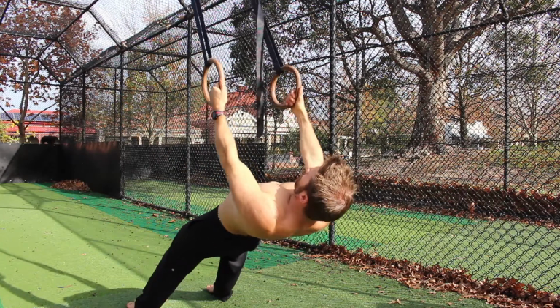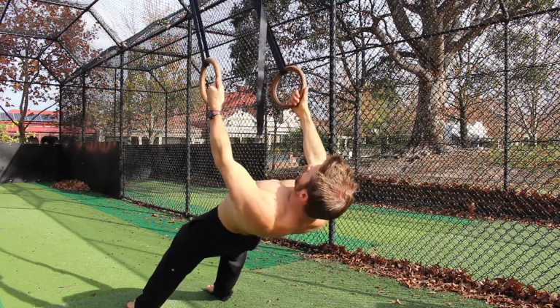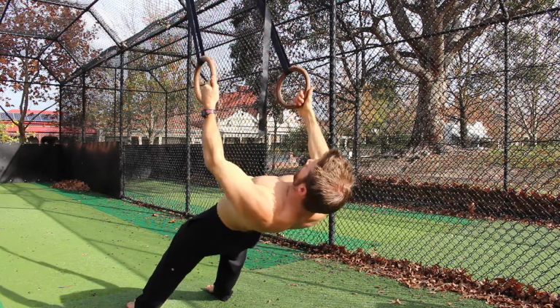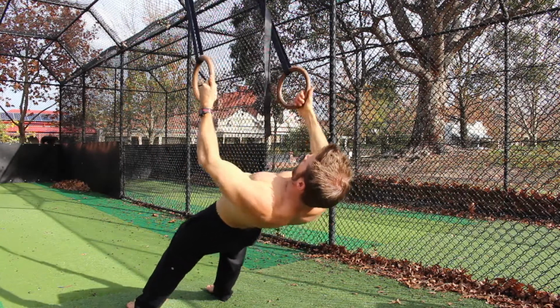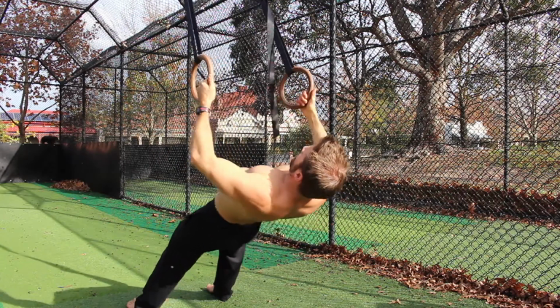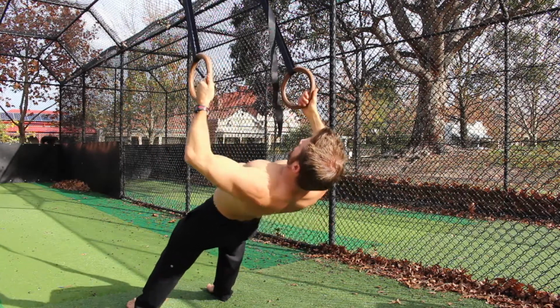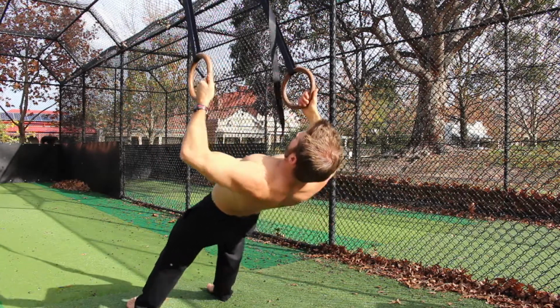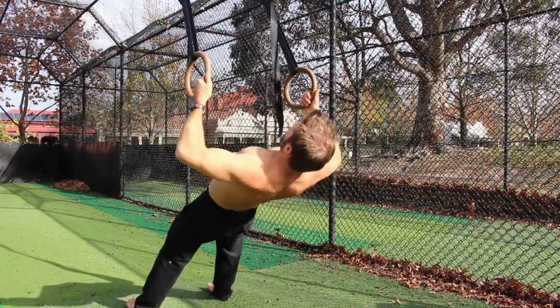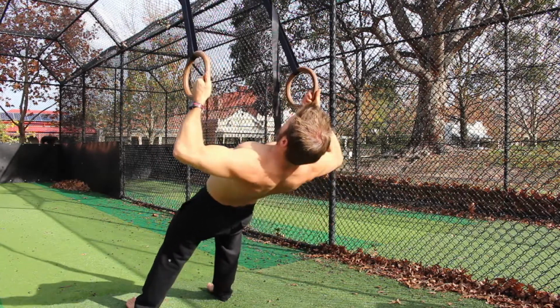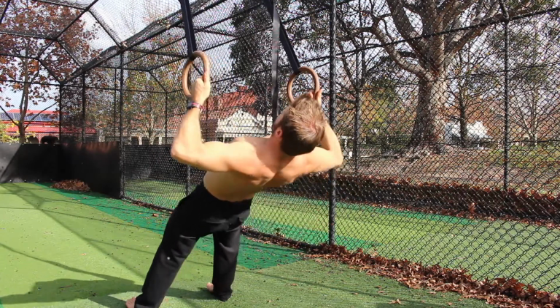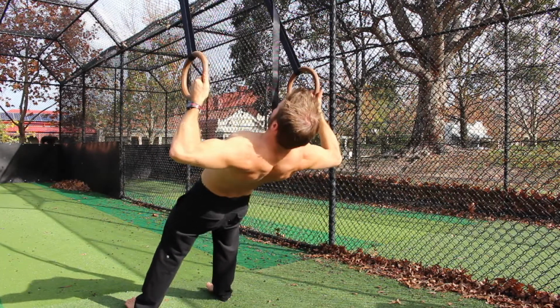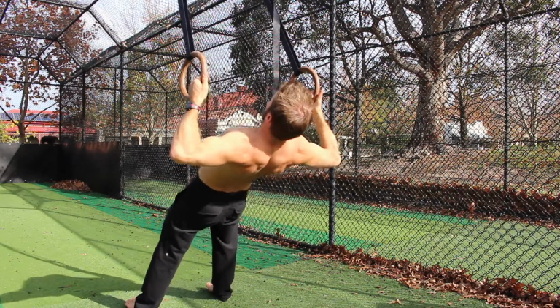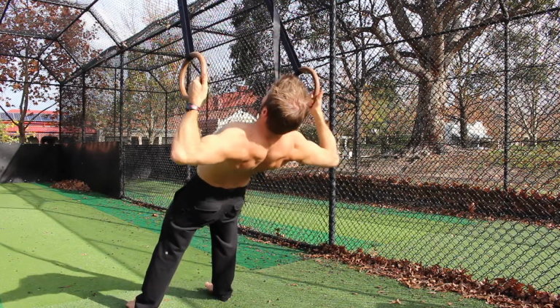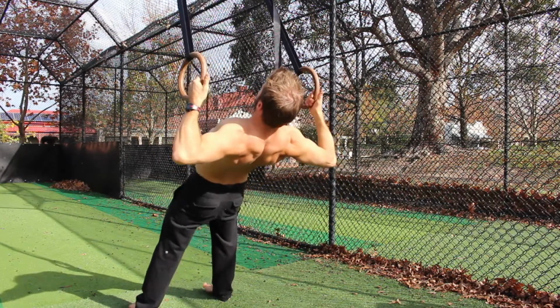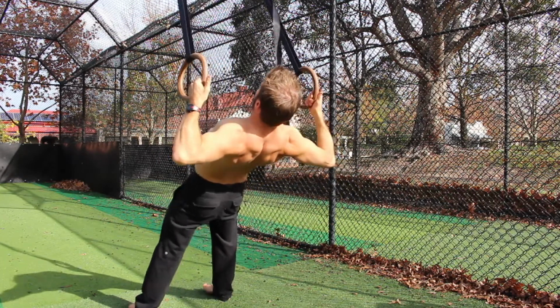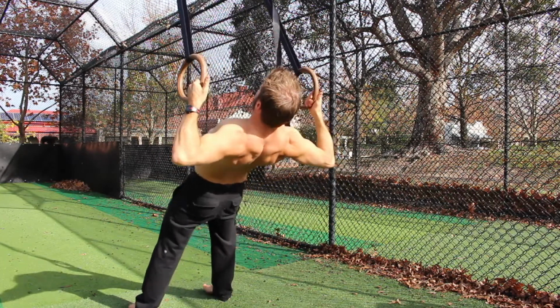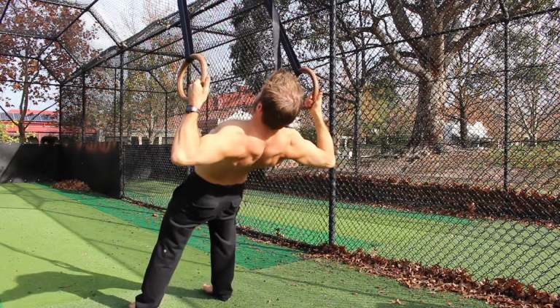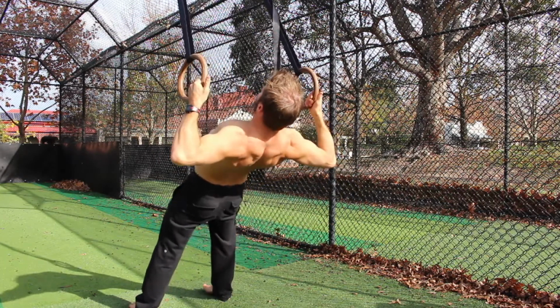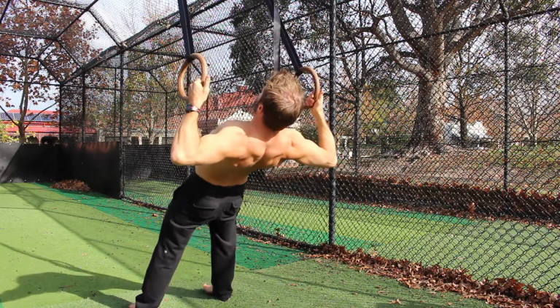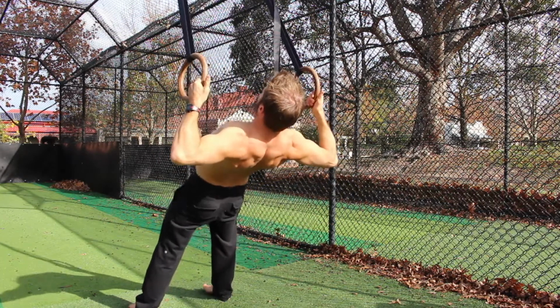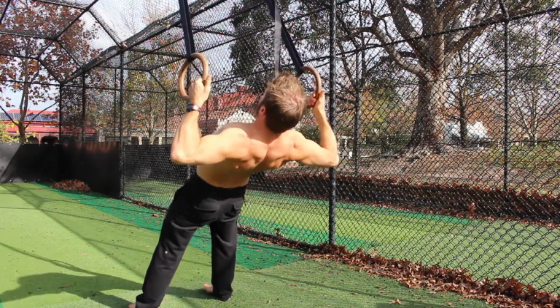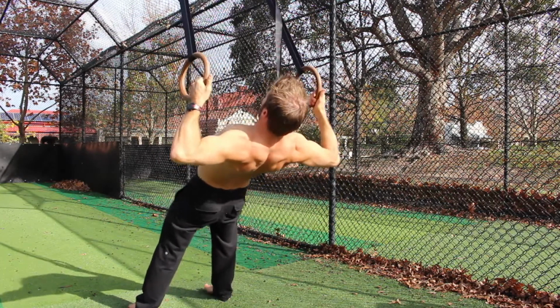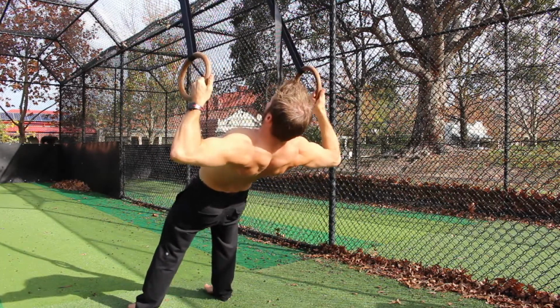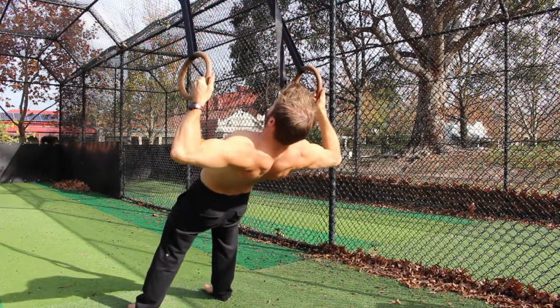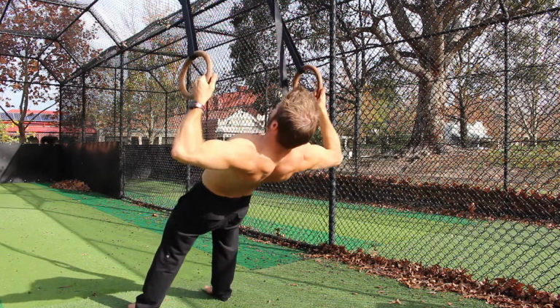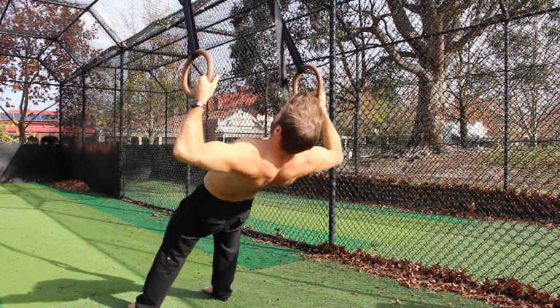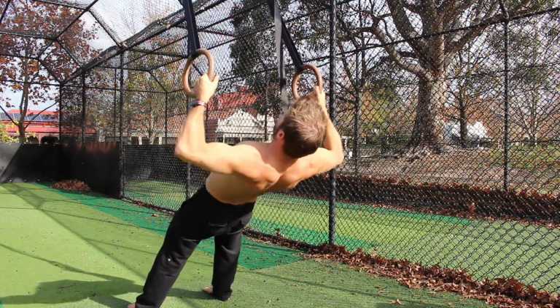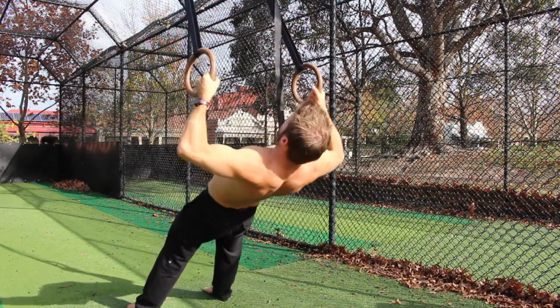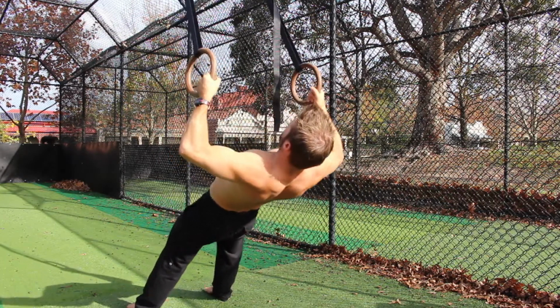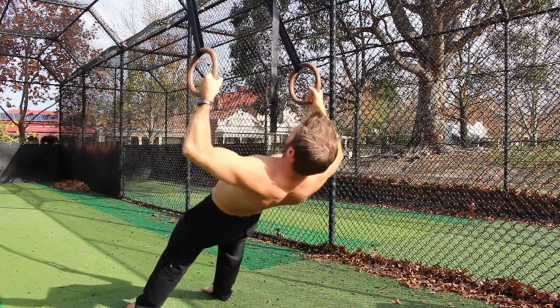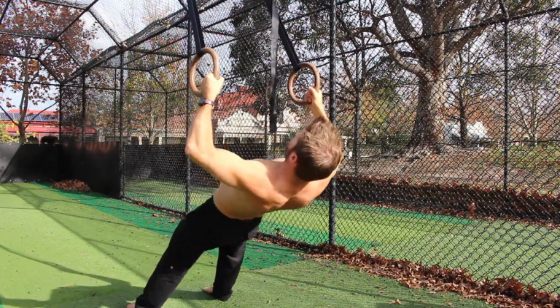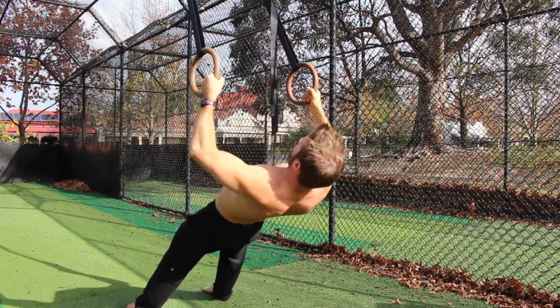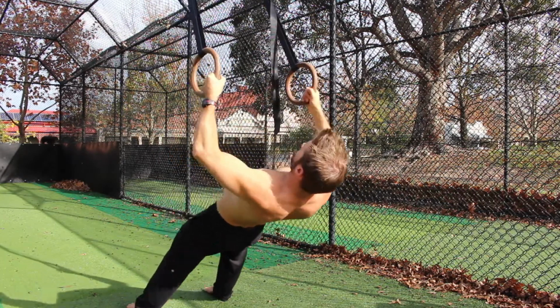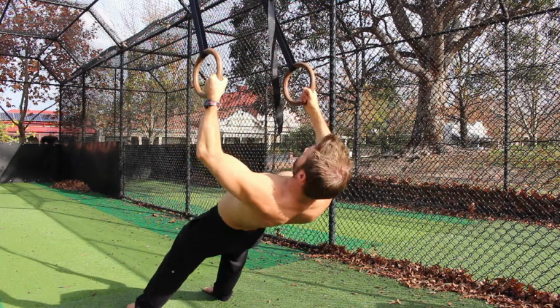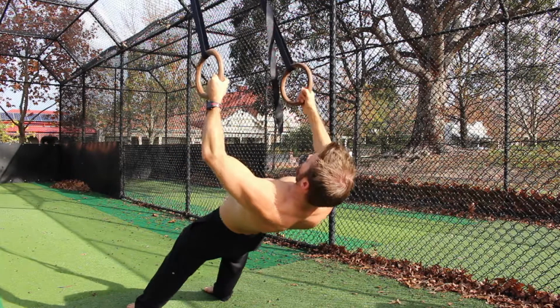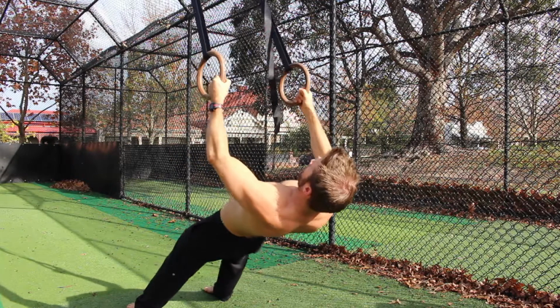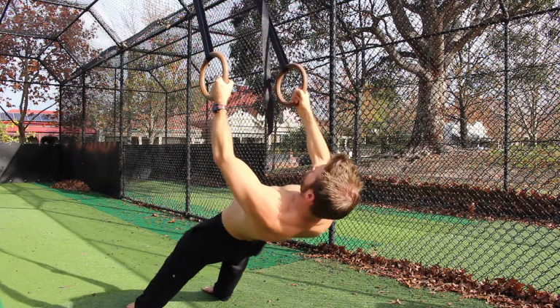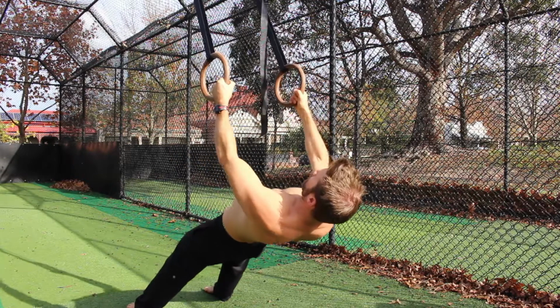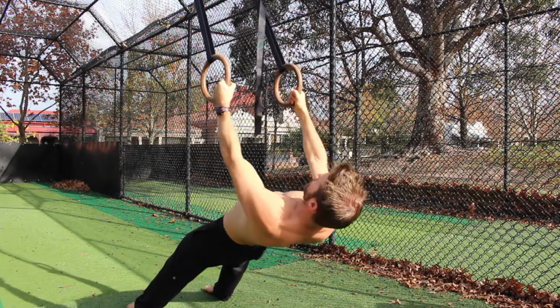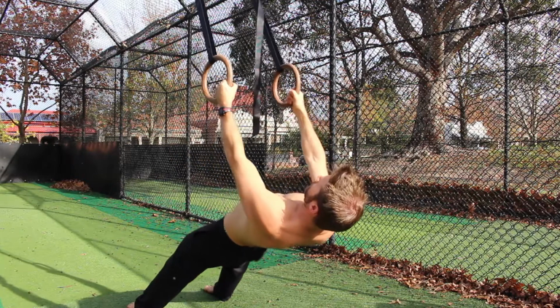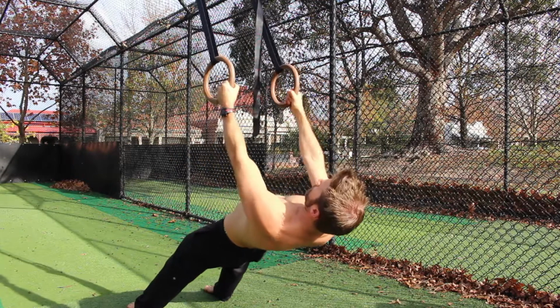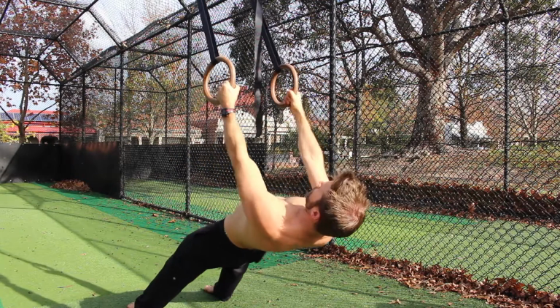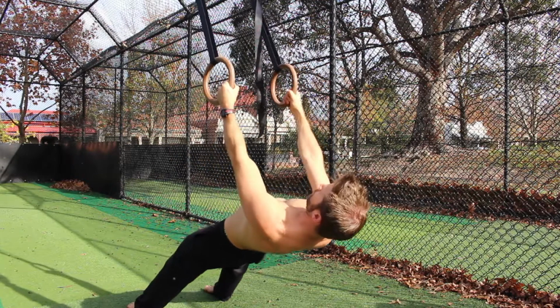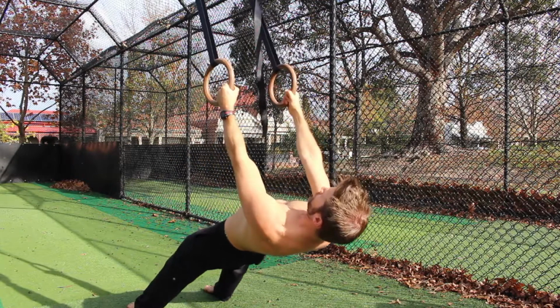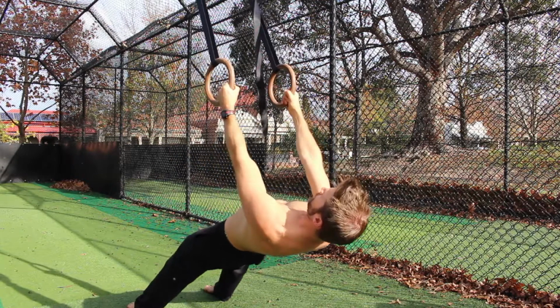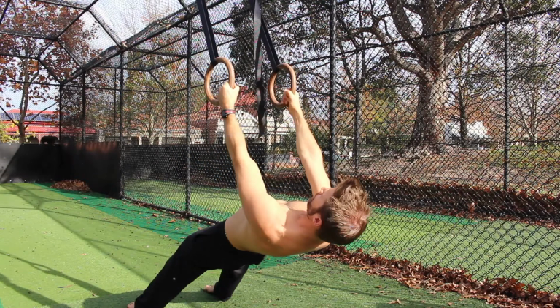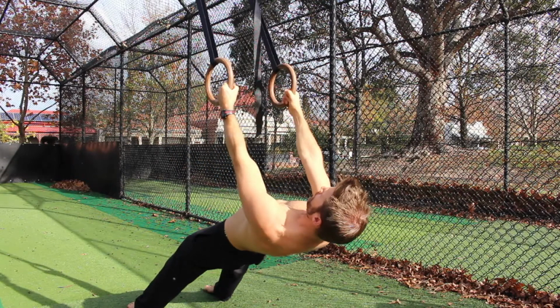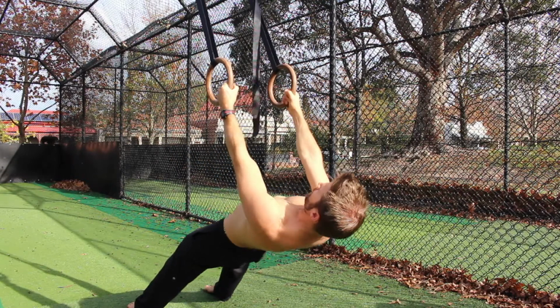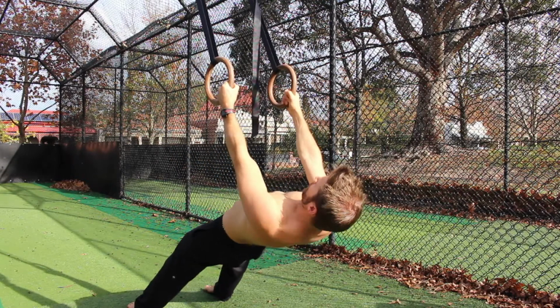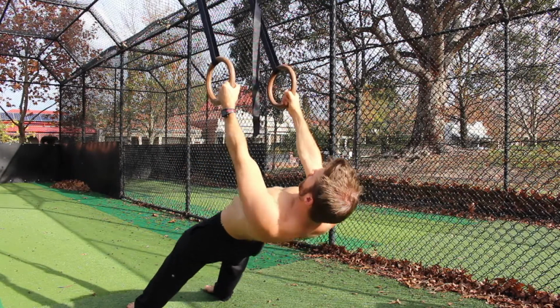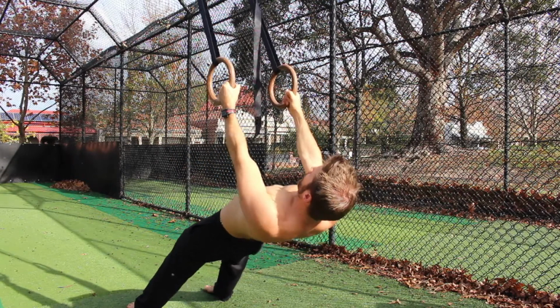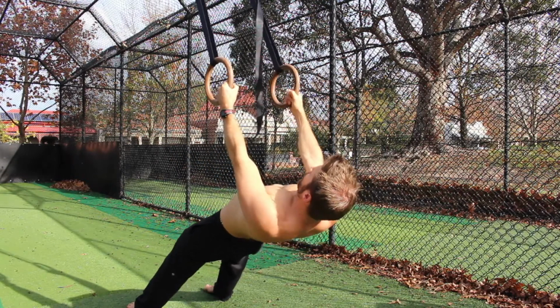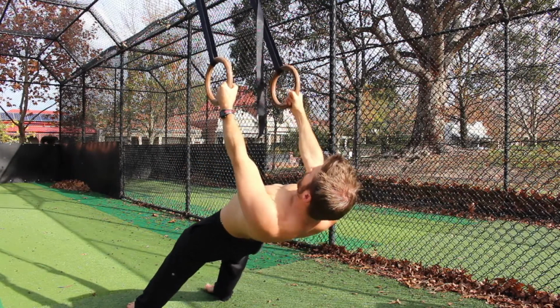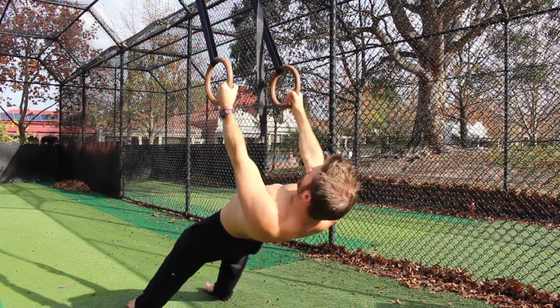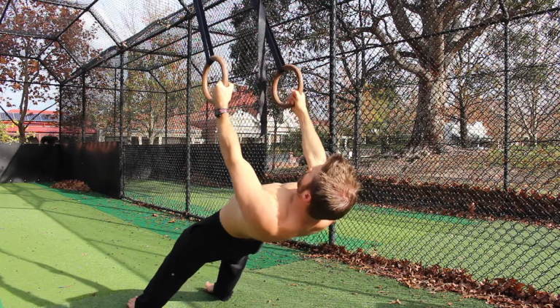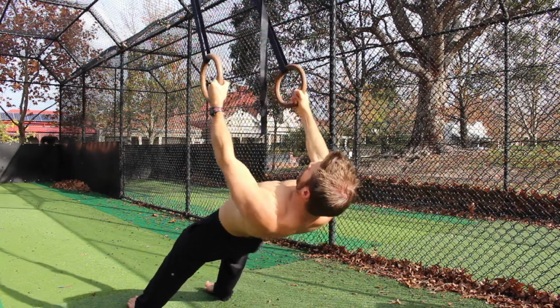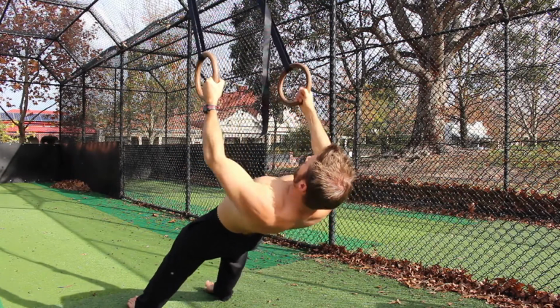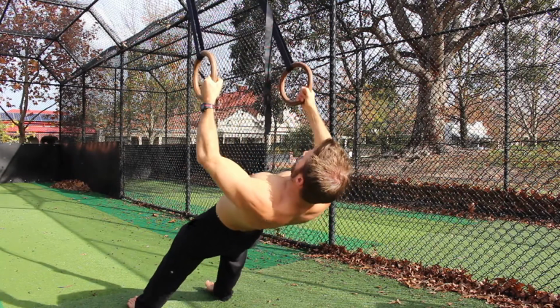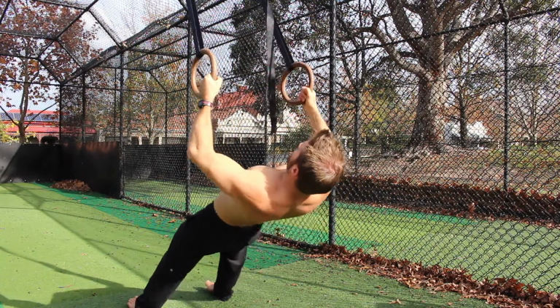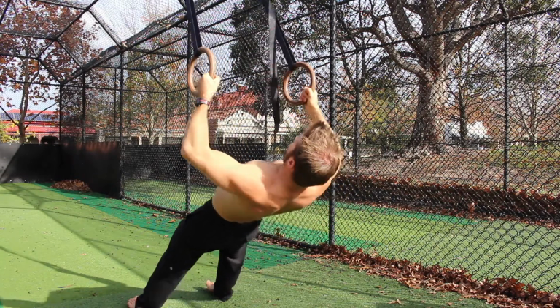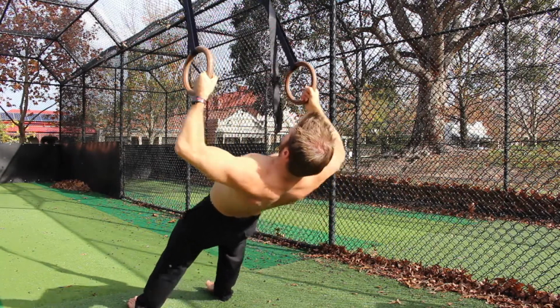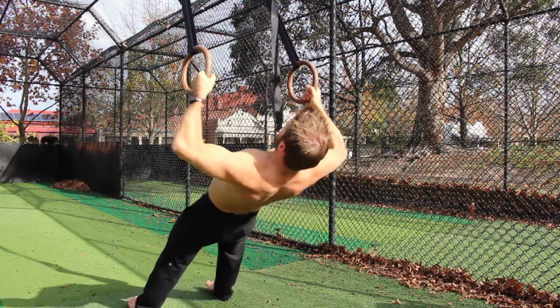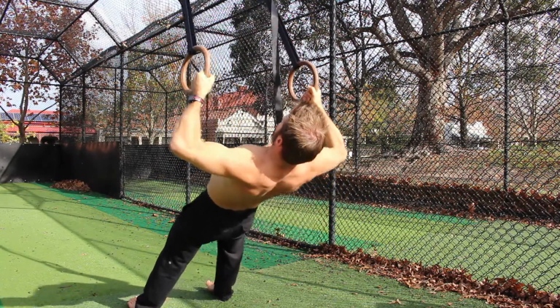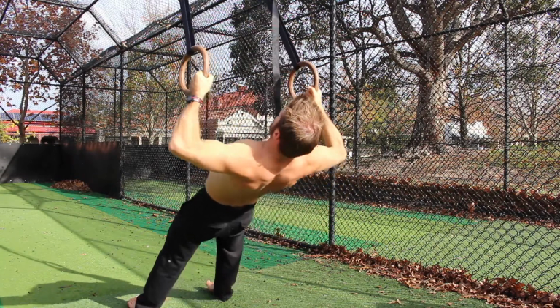This version of the Ring Row targets the rhomboids, lats, rear delts, teres minor, infraspinatus, mid and lower trapezius, as well as the biceps.